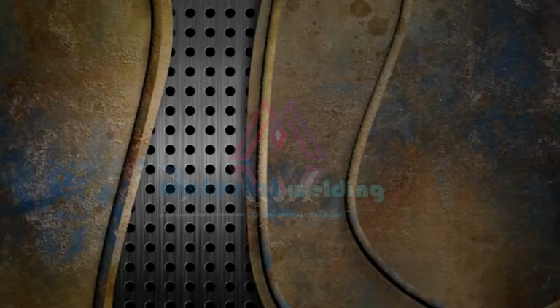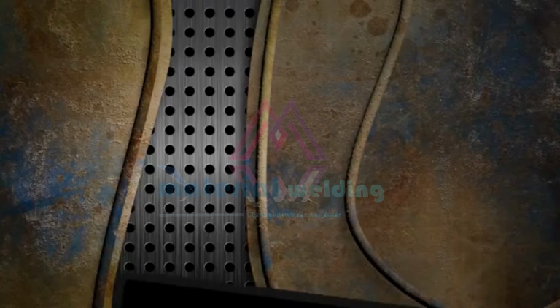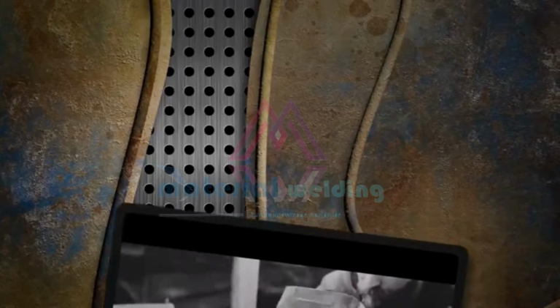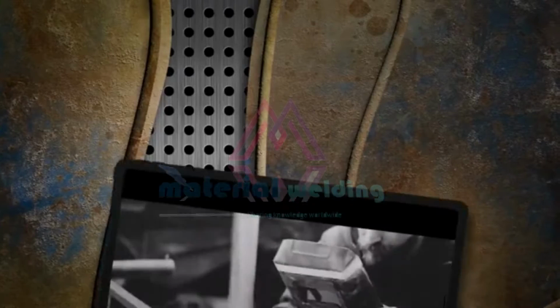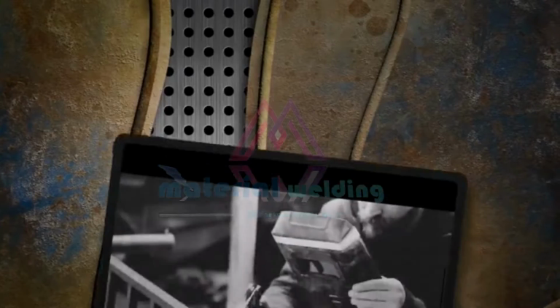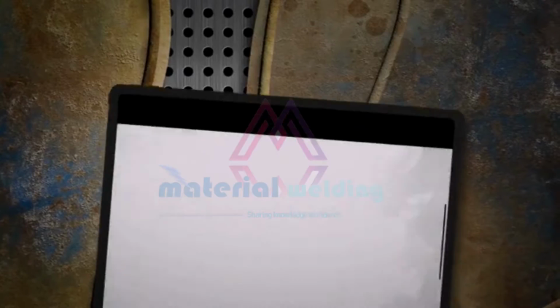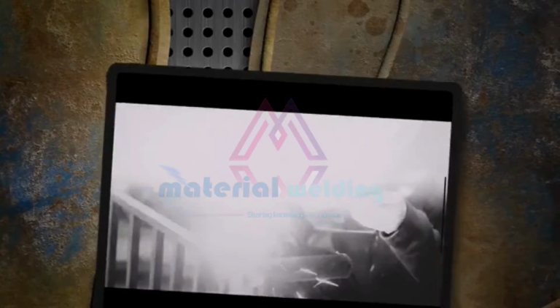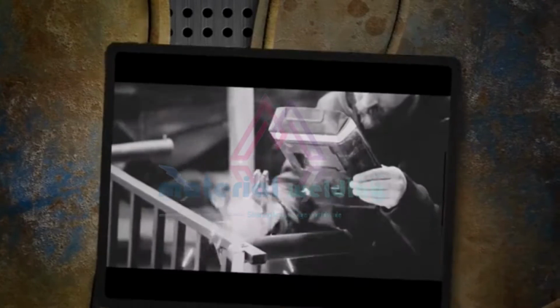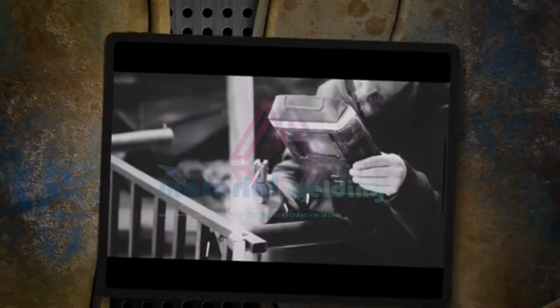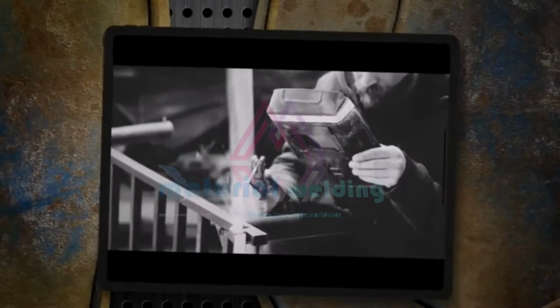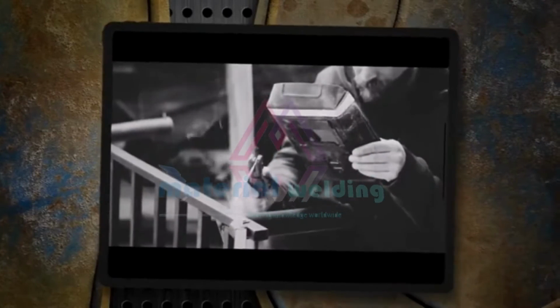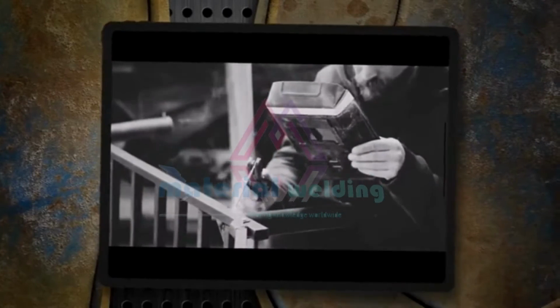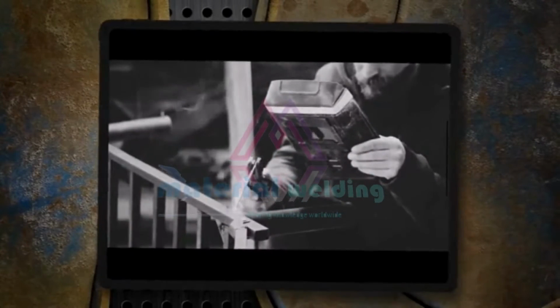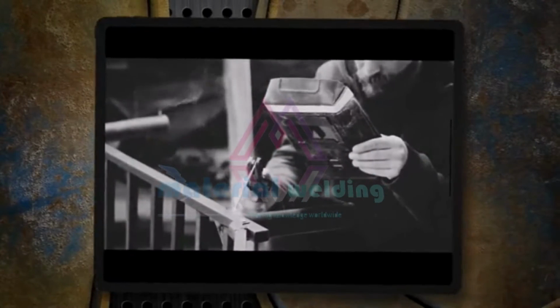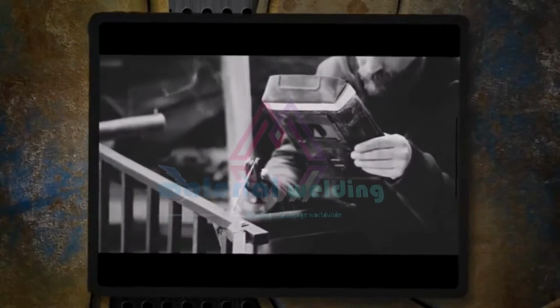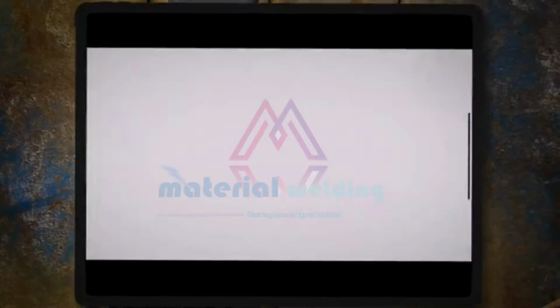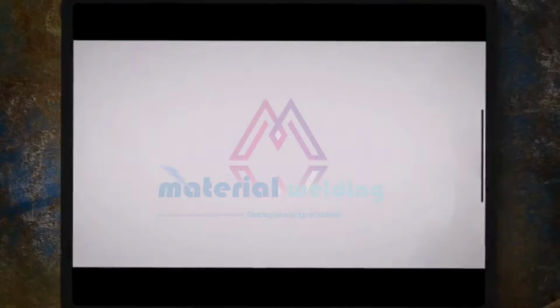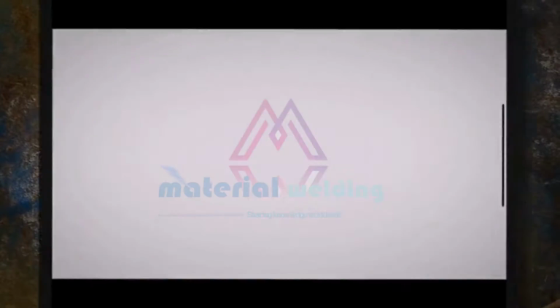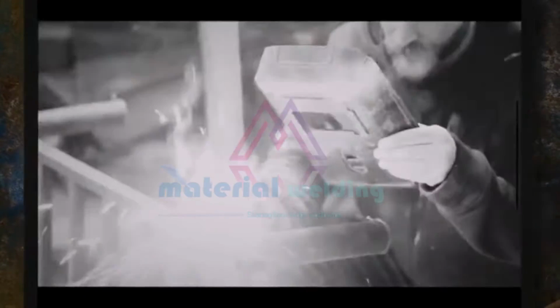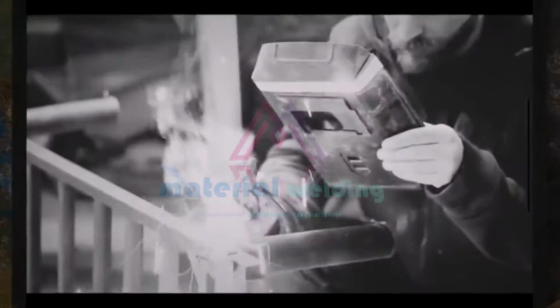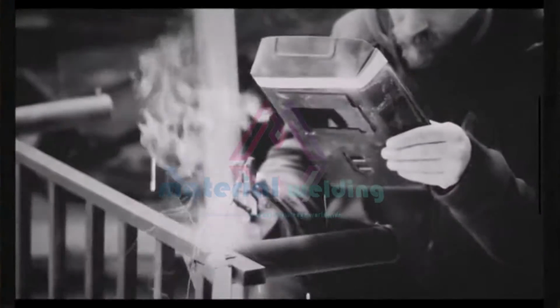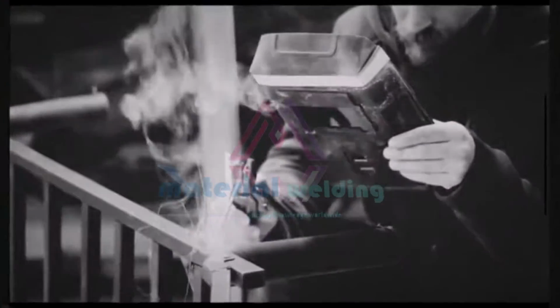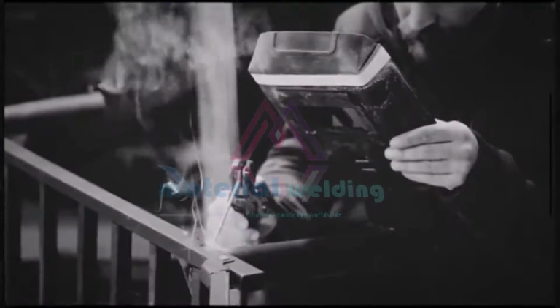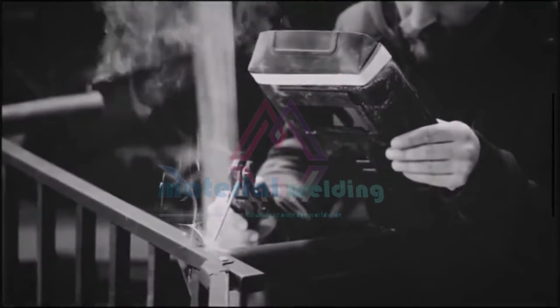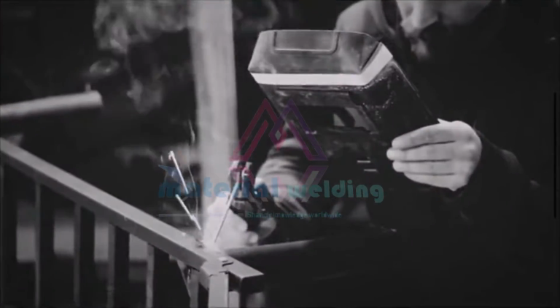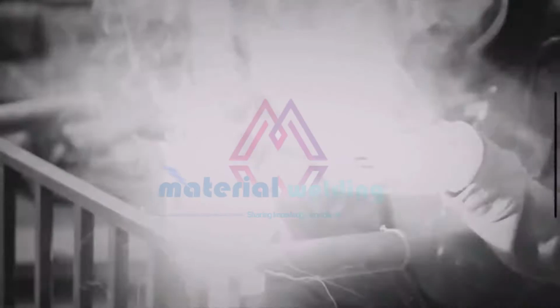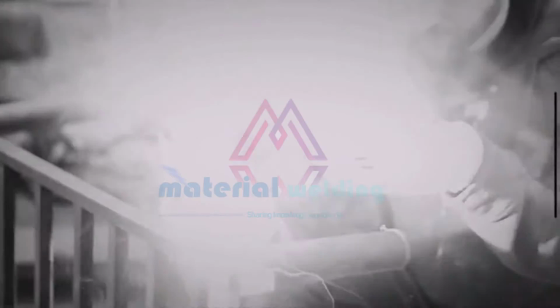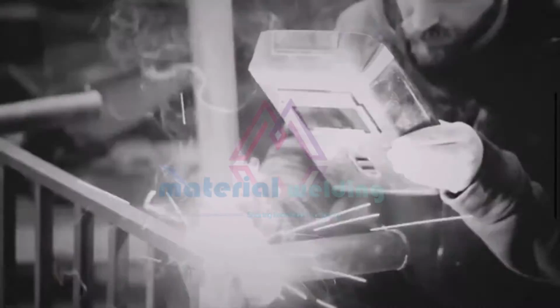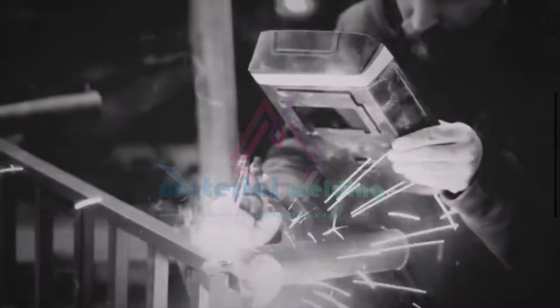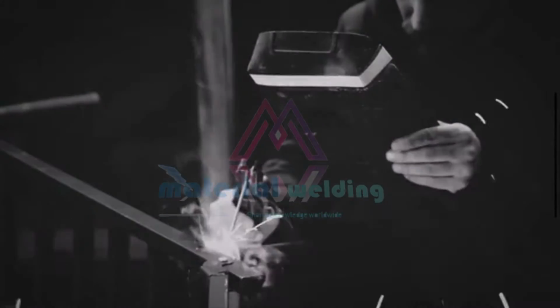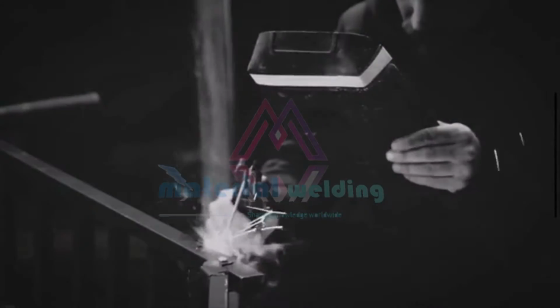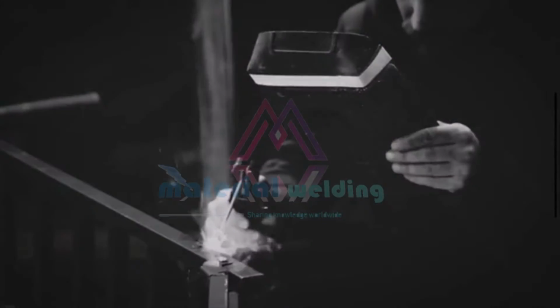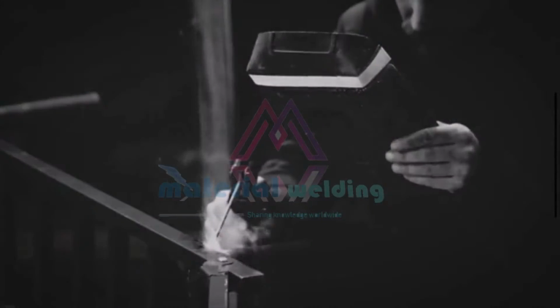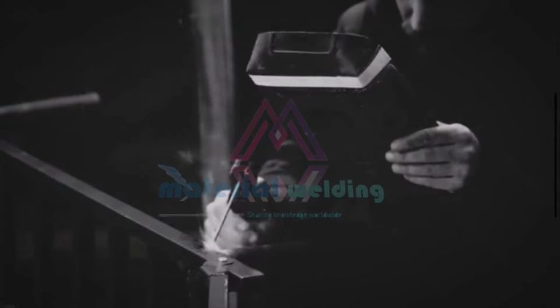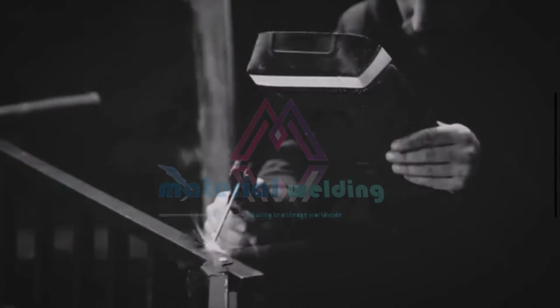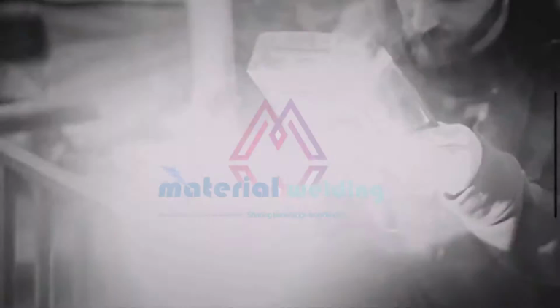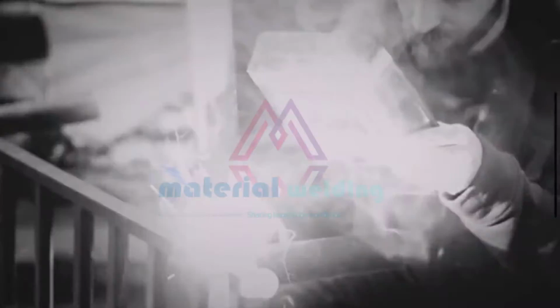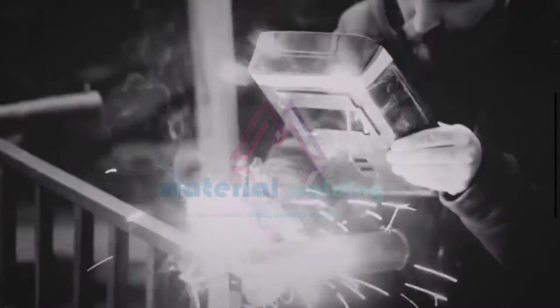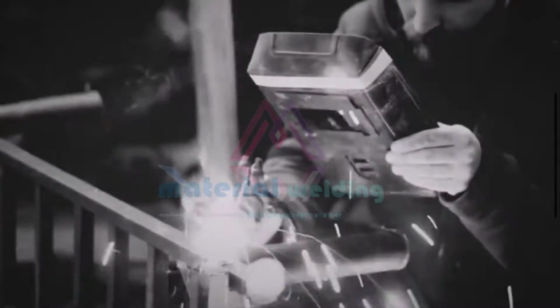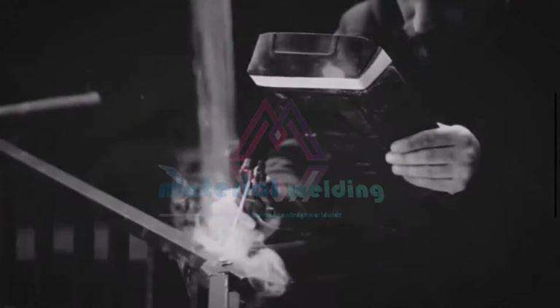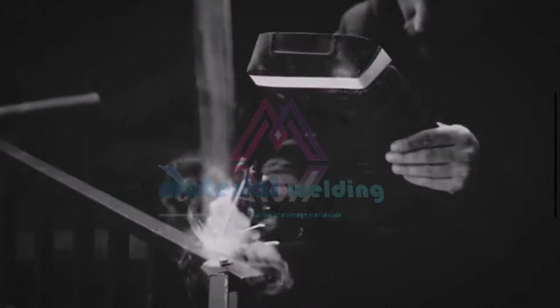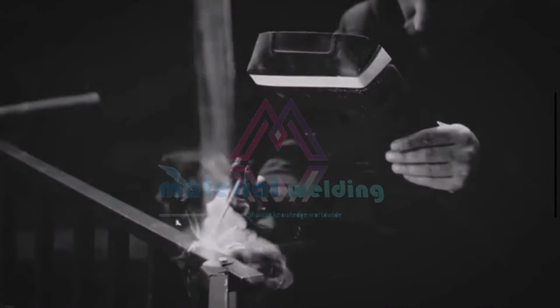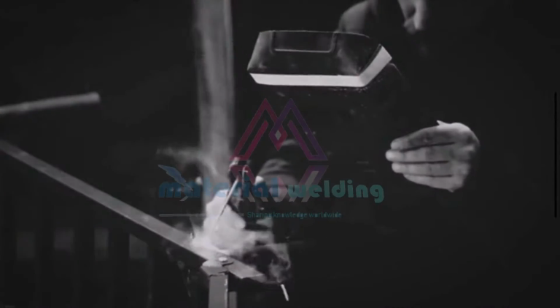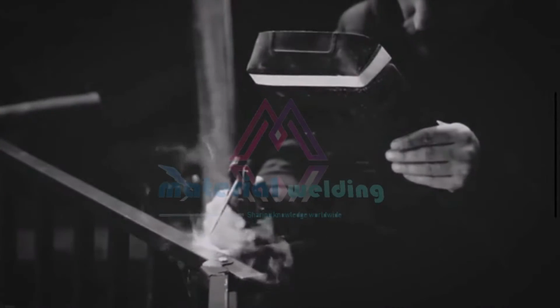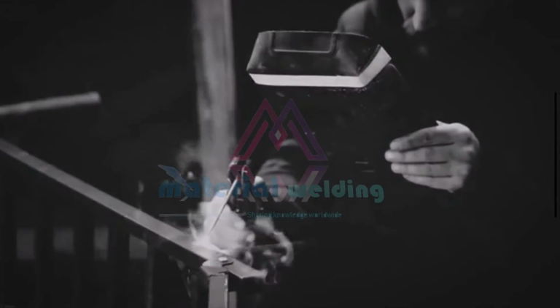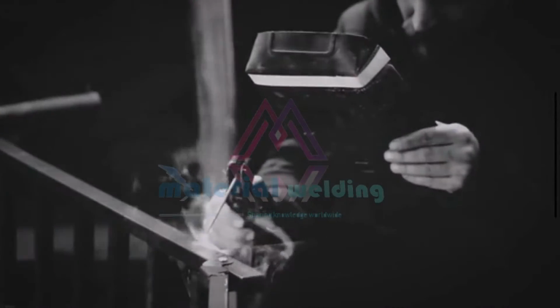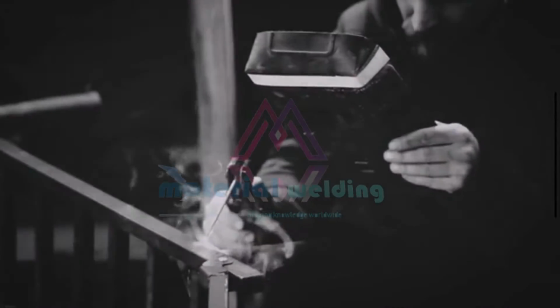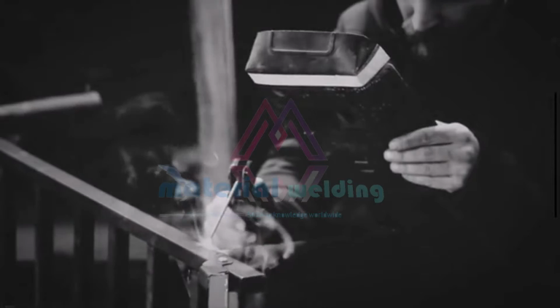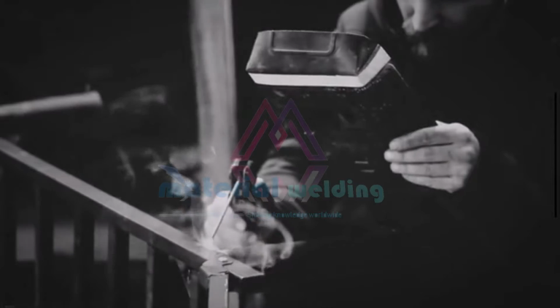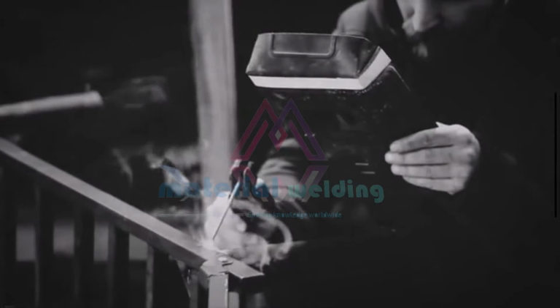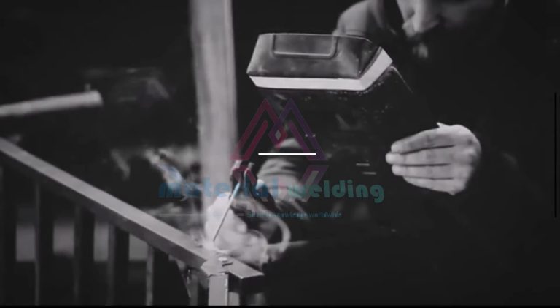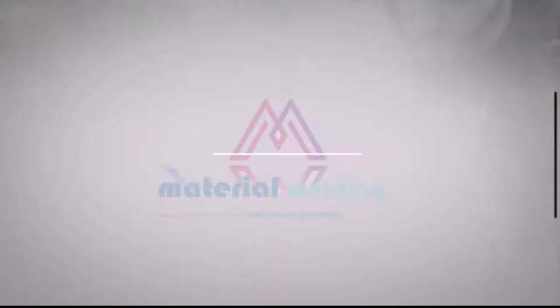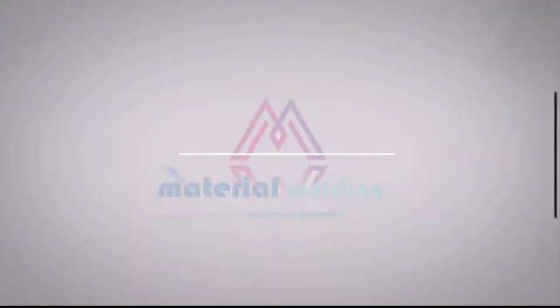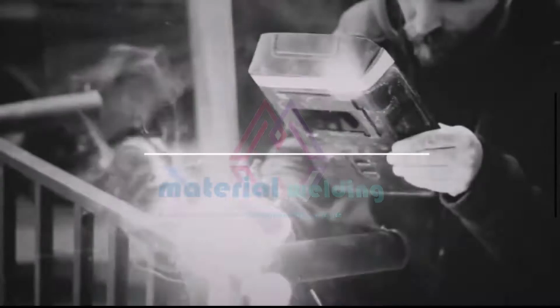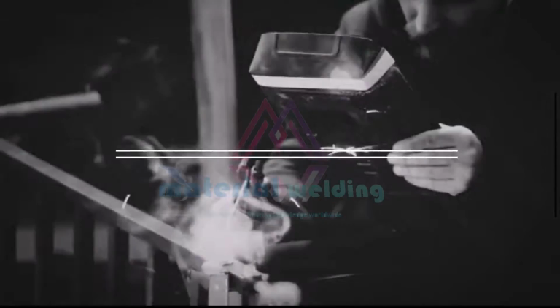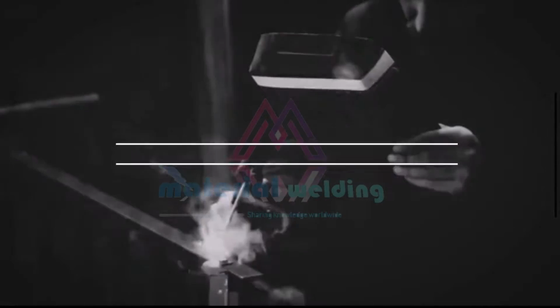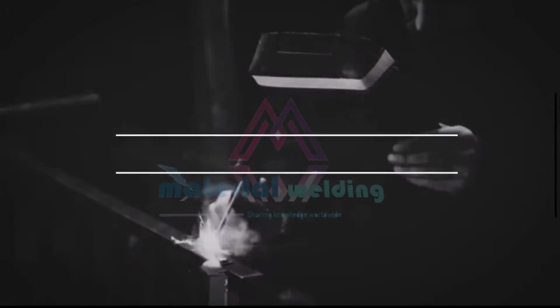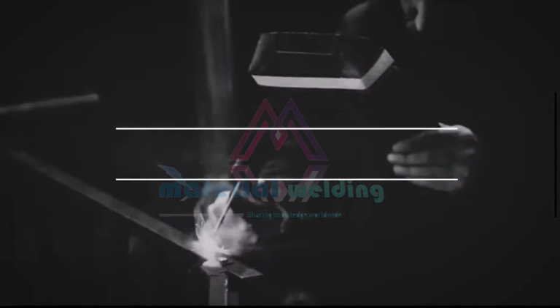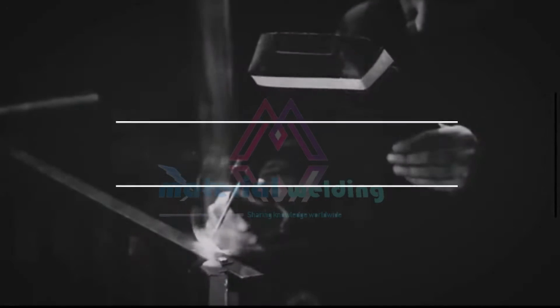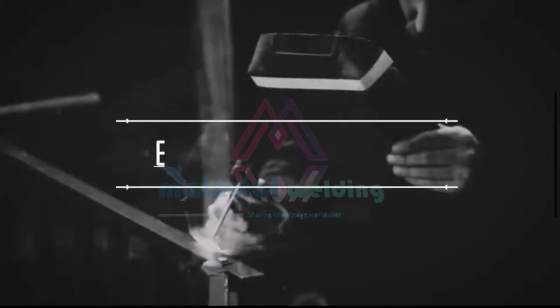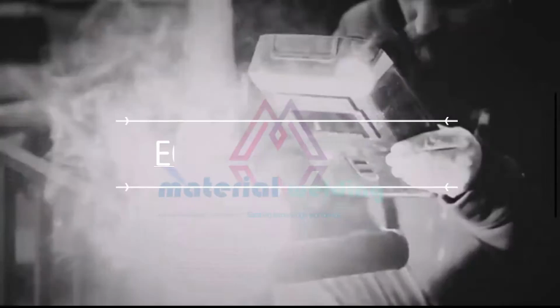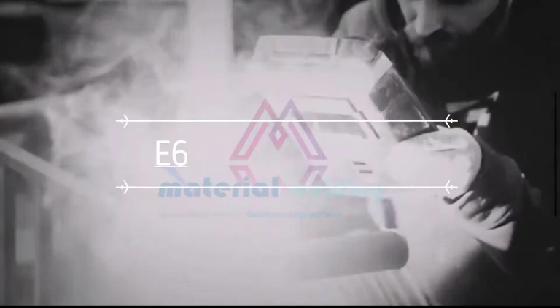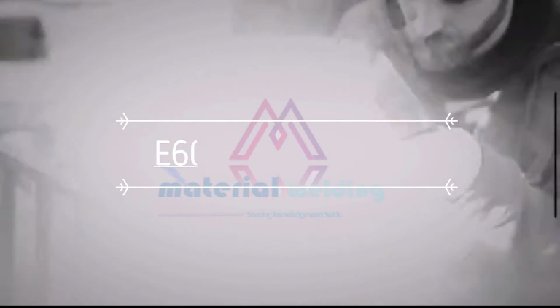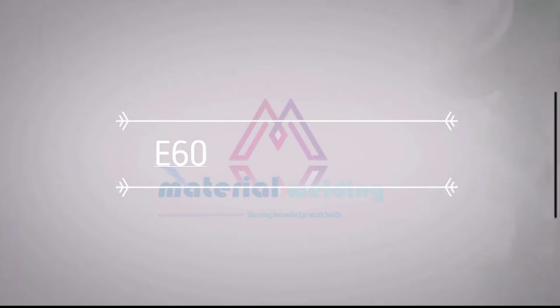Hello everyone. Welcome to another welding video. Today, we're going to talk about the E6012 welding electrode.